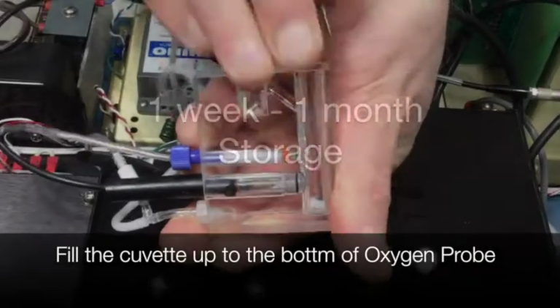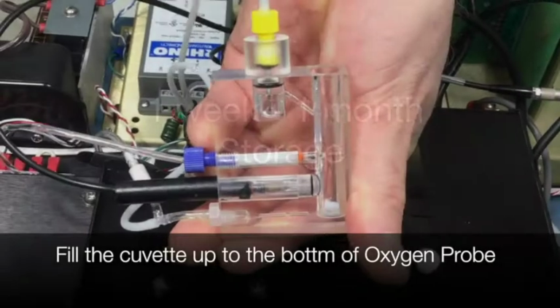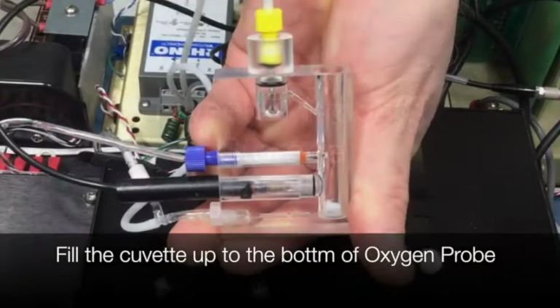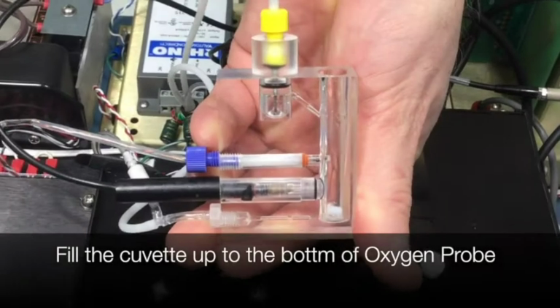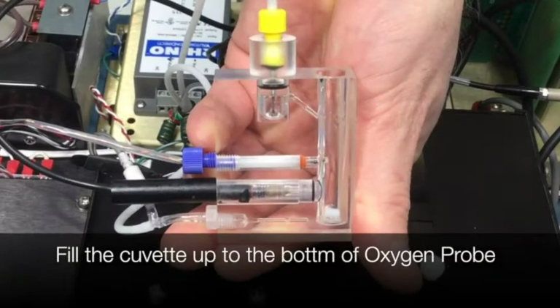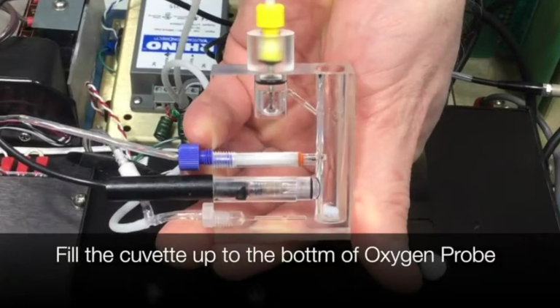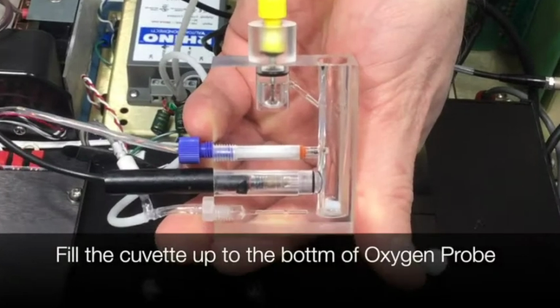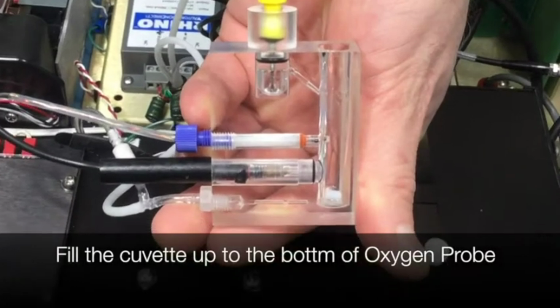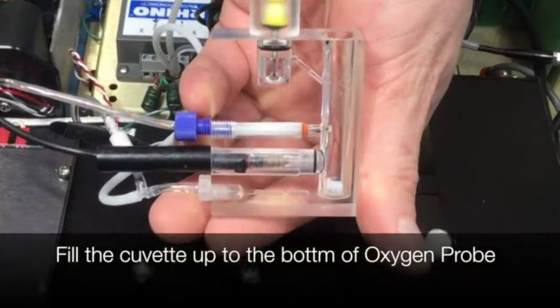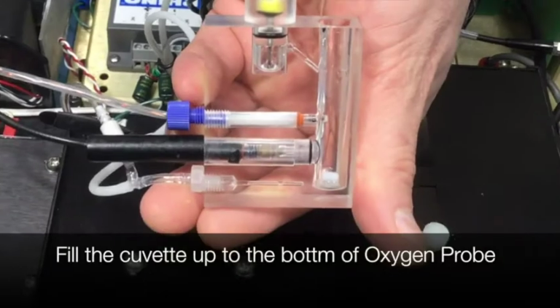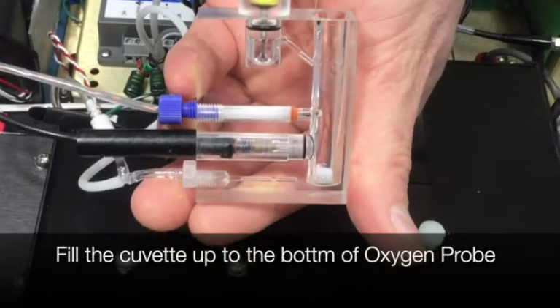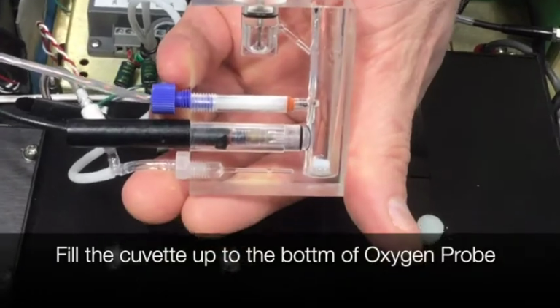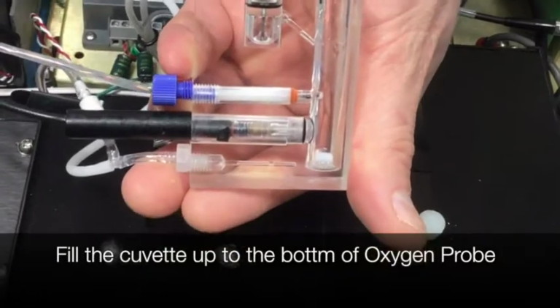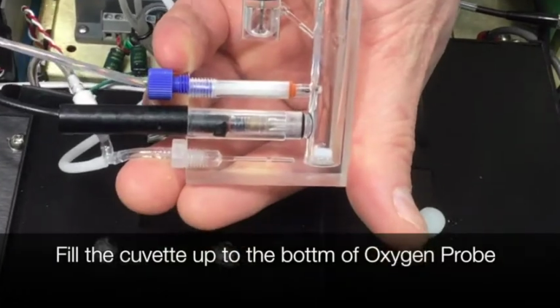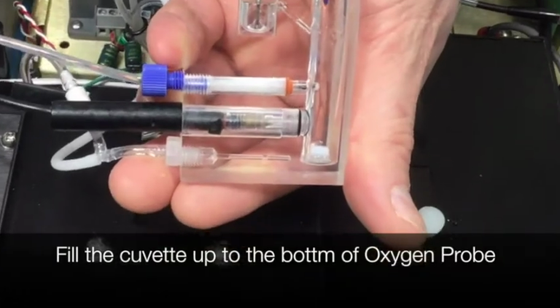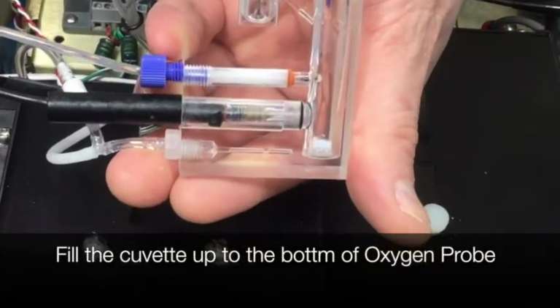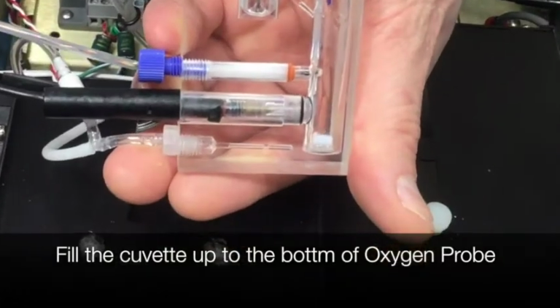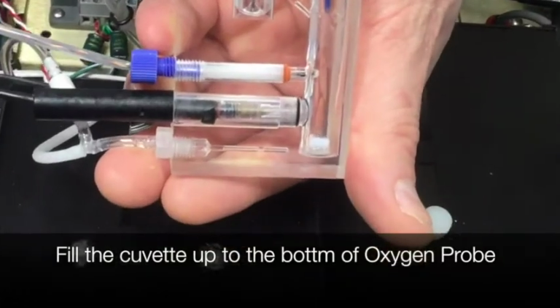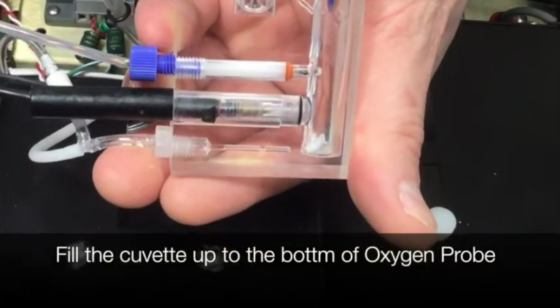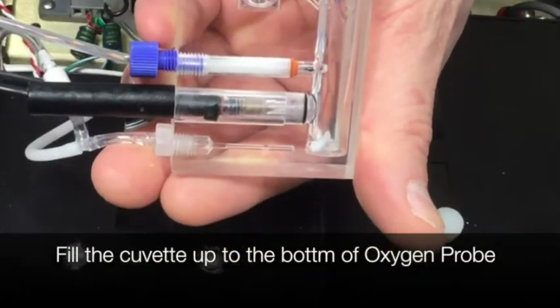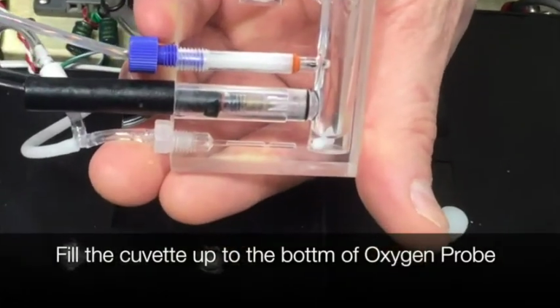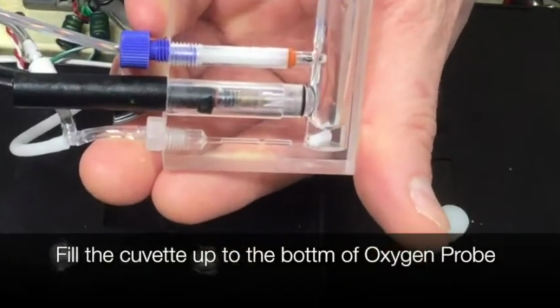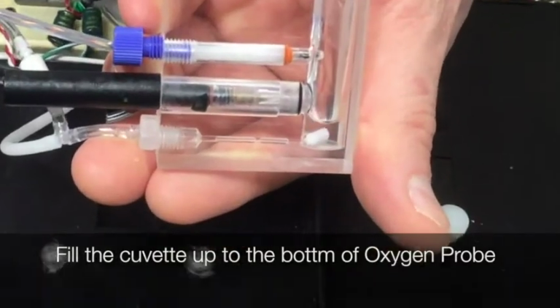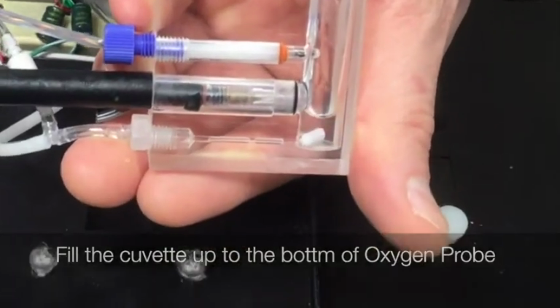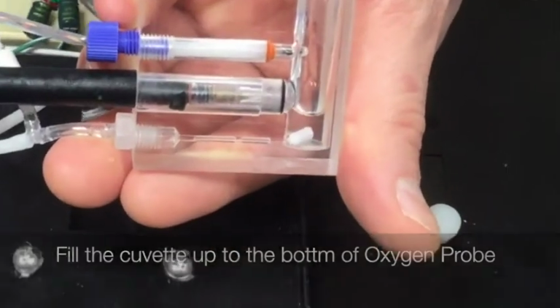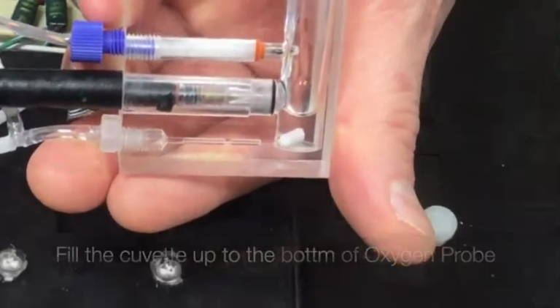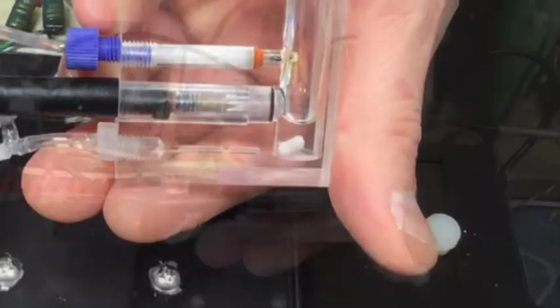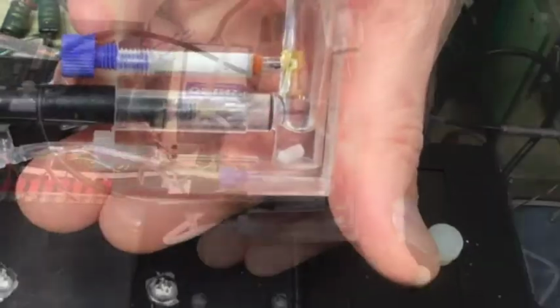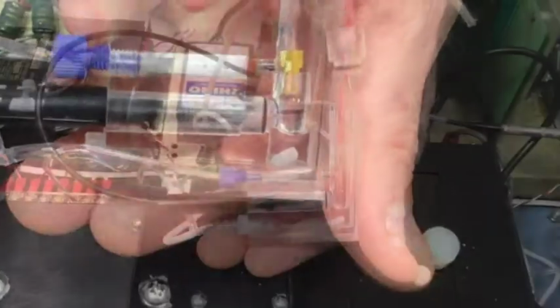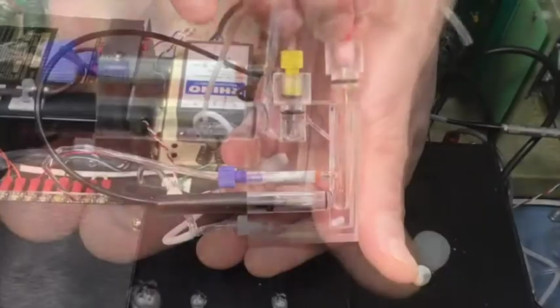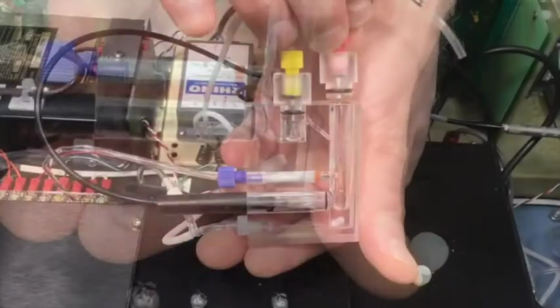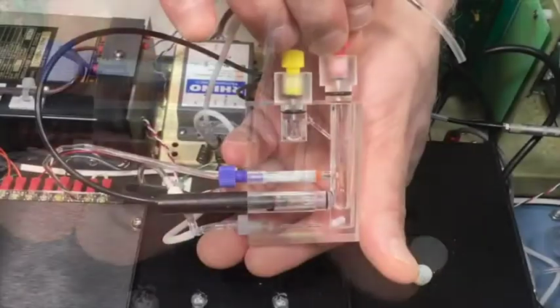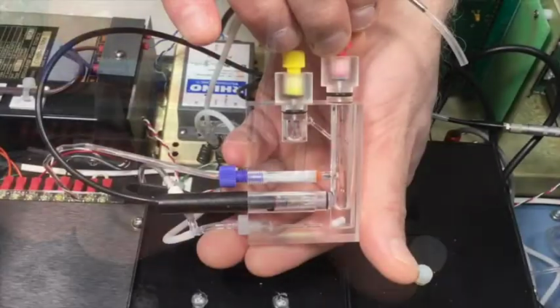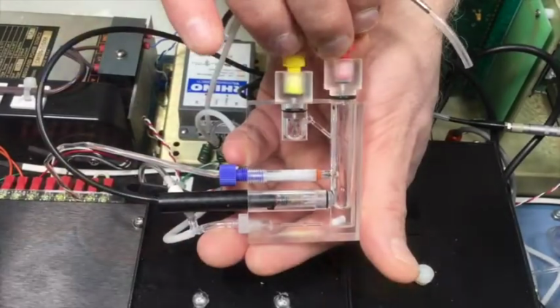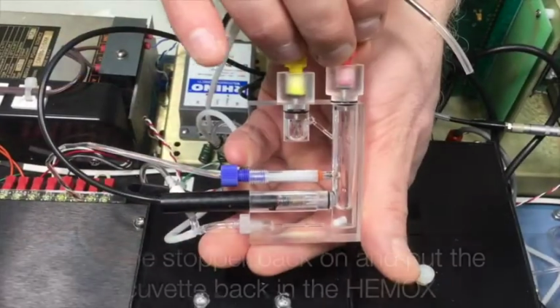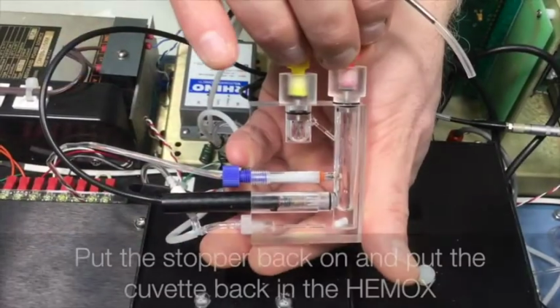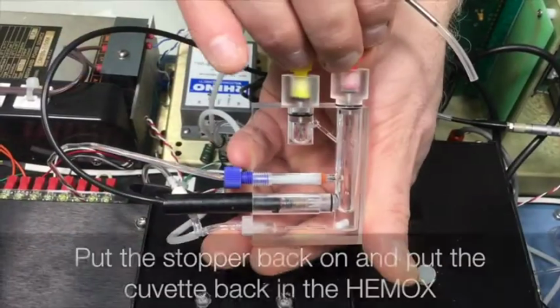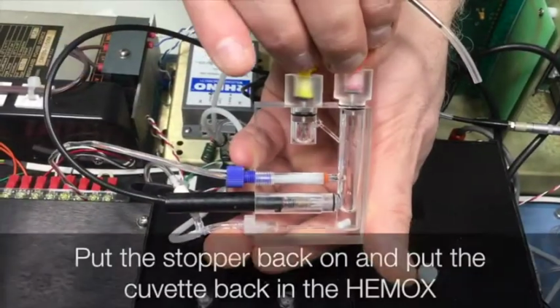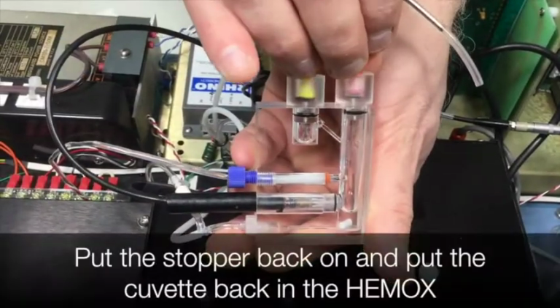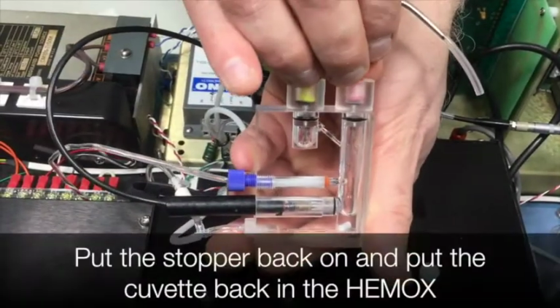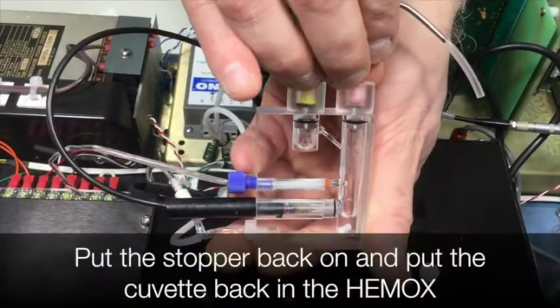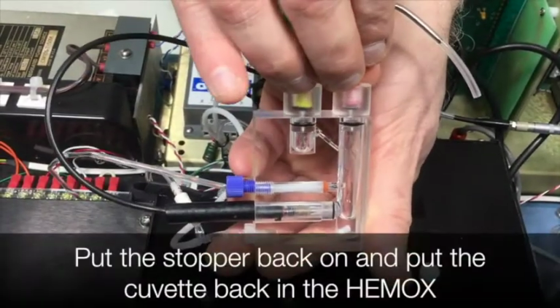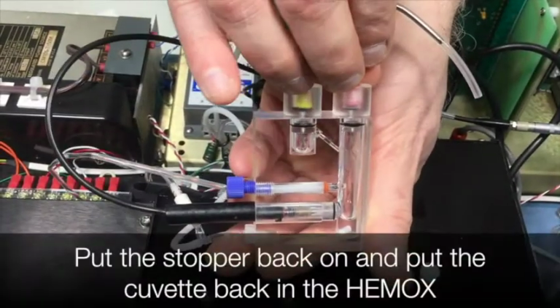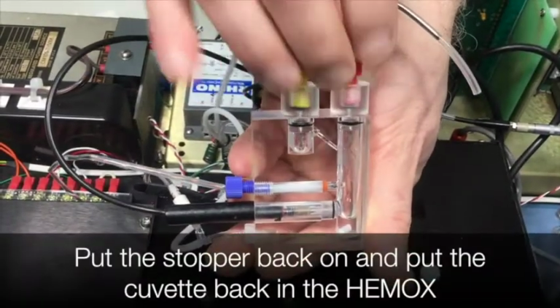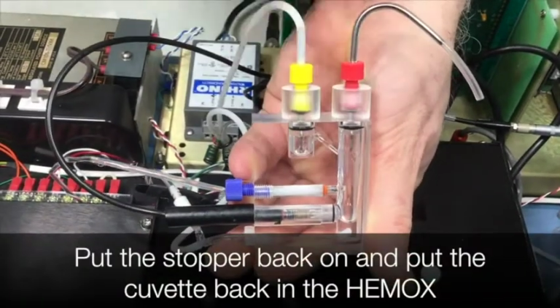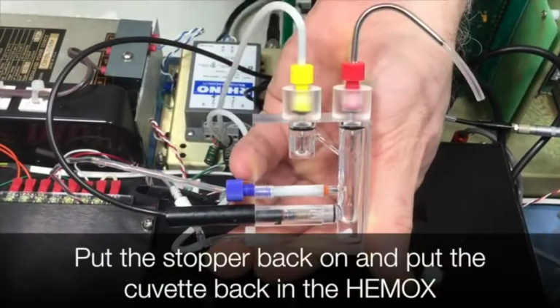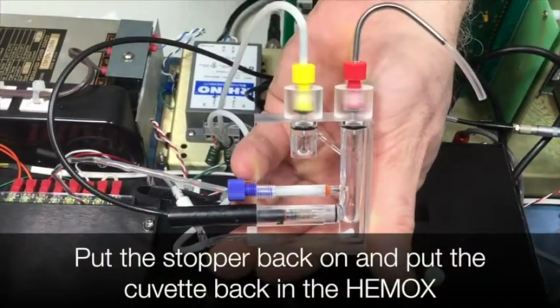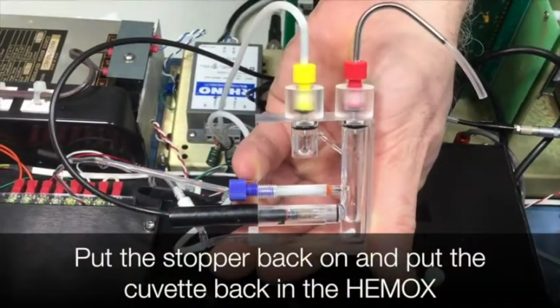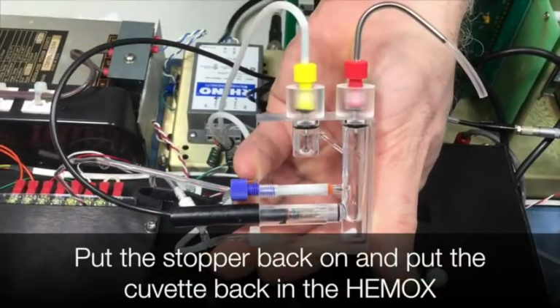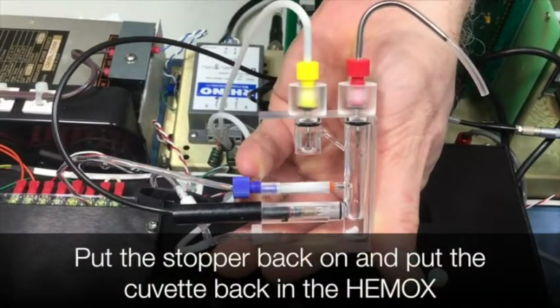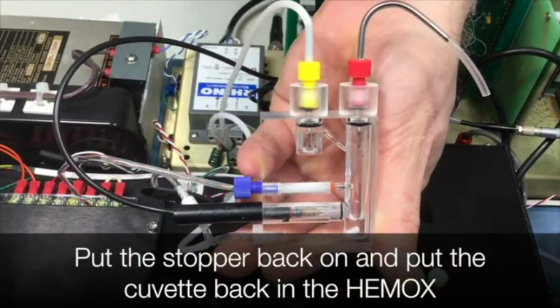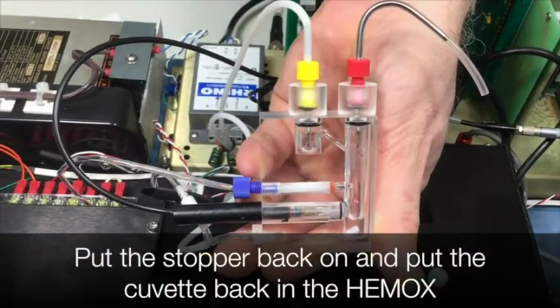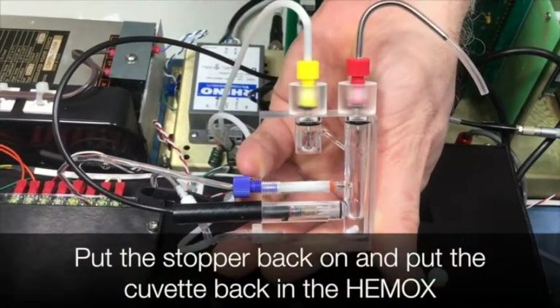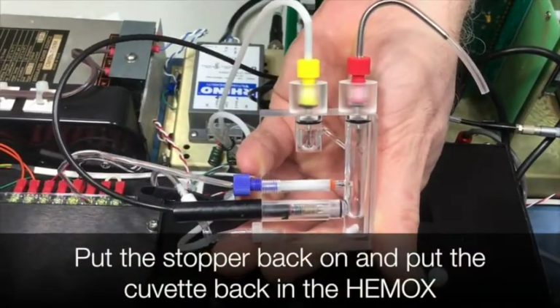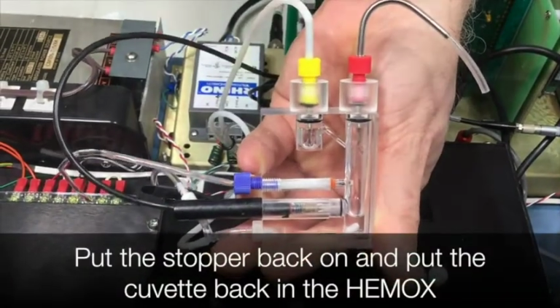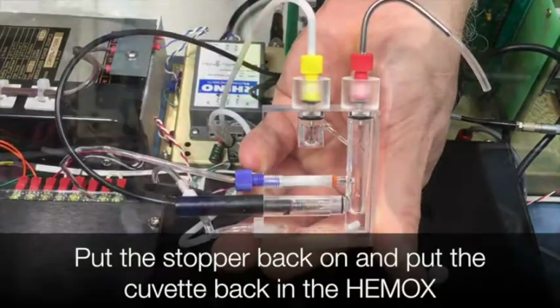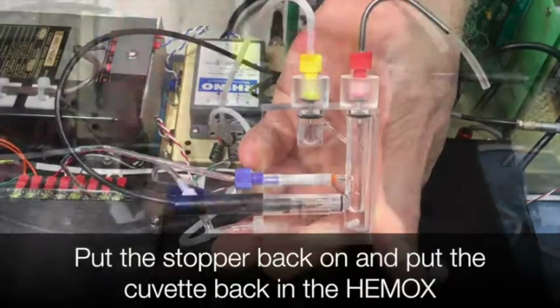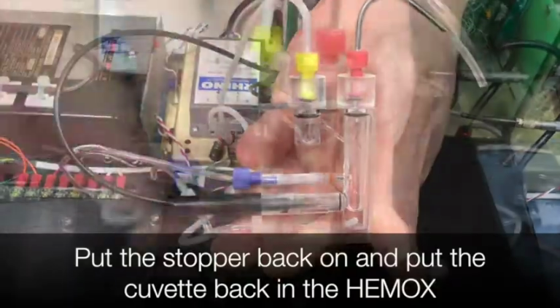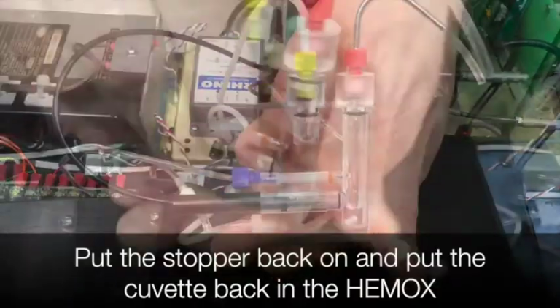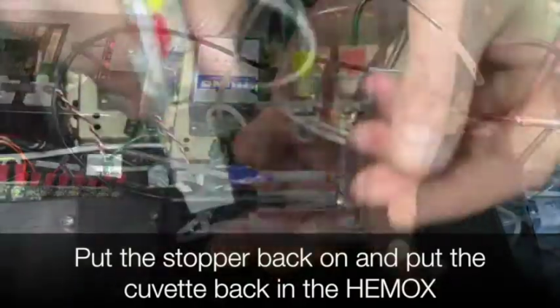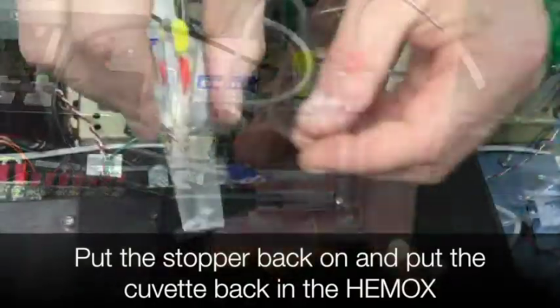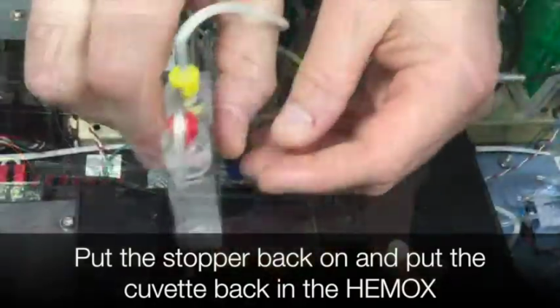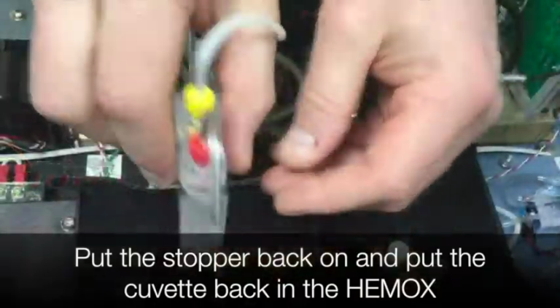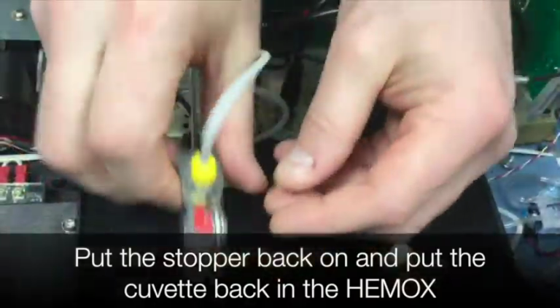One week to one month storage: fill the cuvette up to the bottom of the oxygen probe. Put the stopper back on and put the cuvette back in the Hemox.